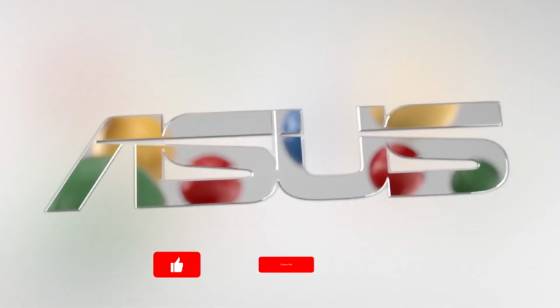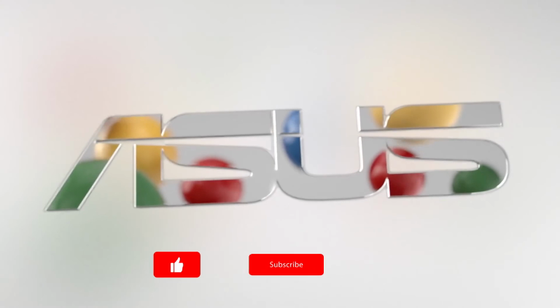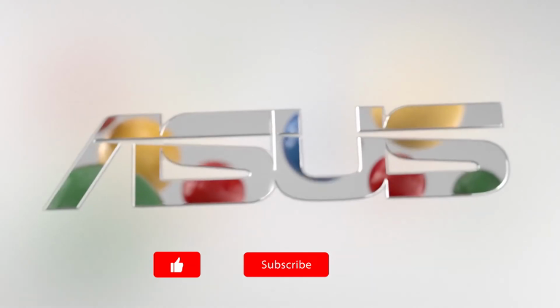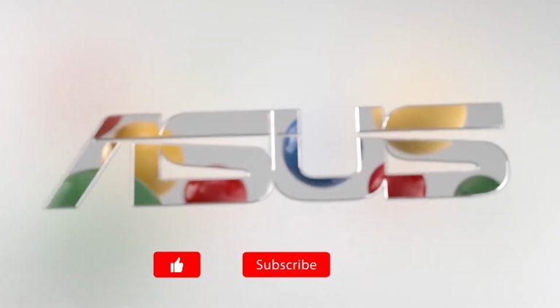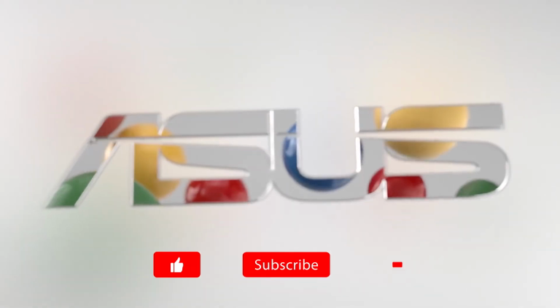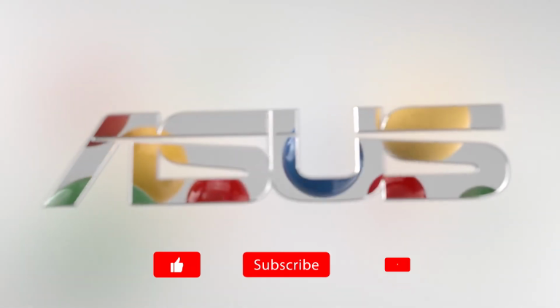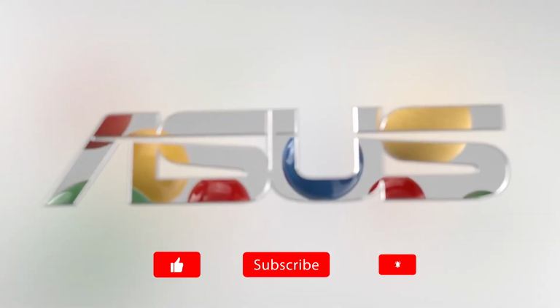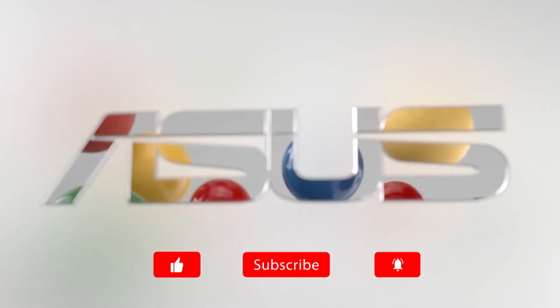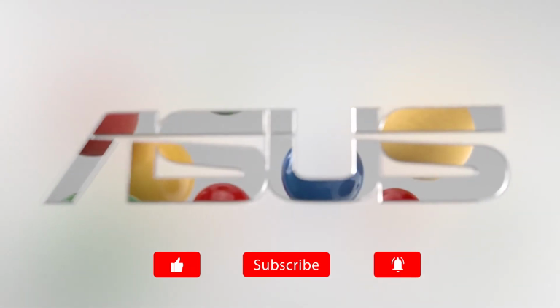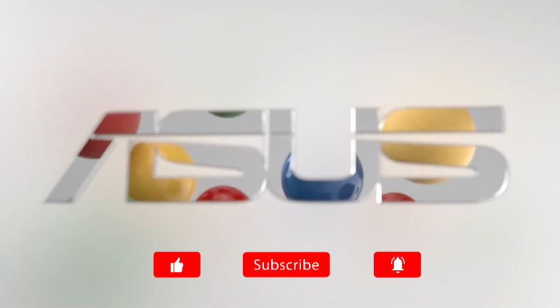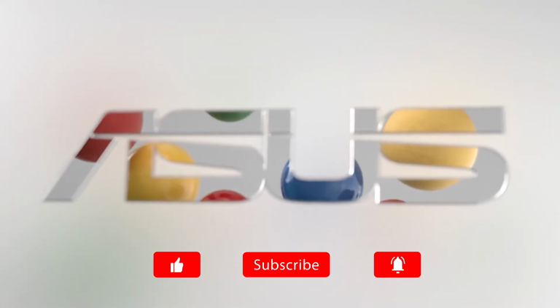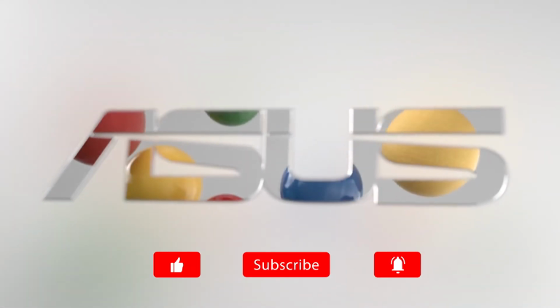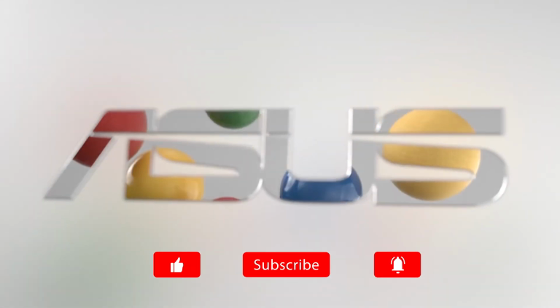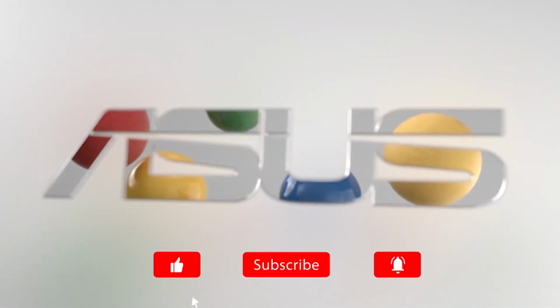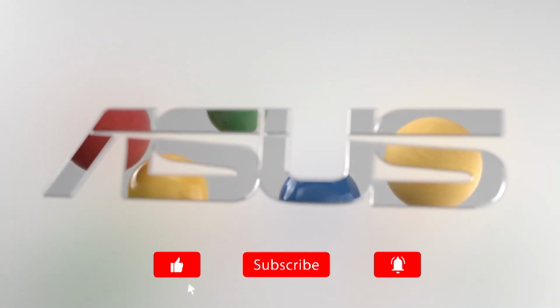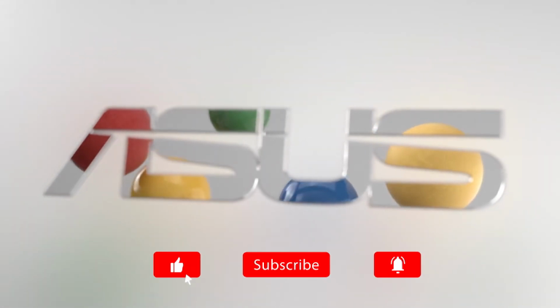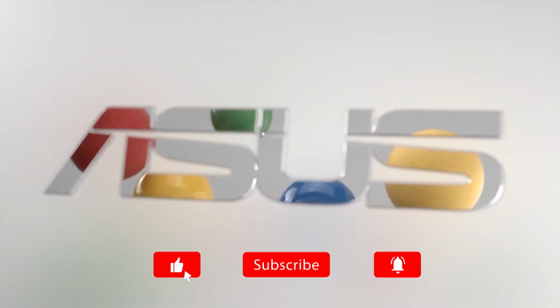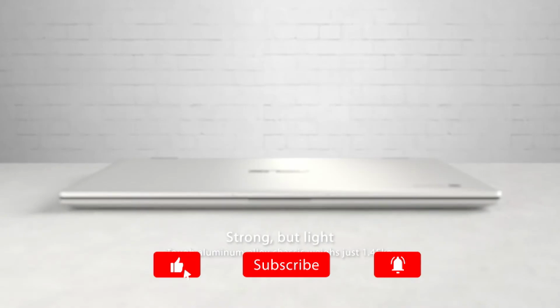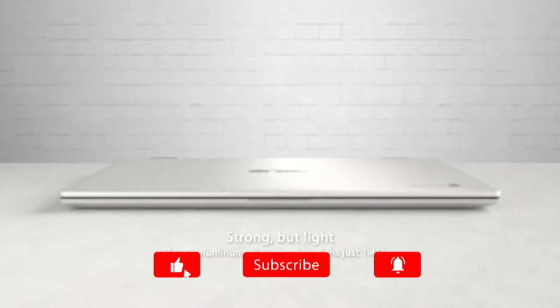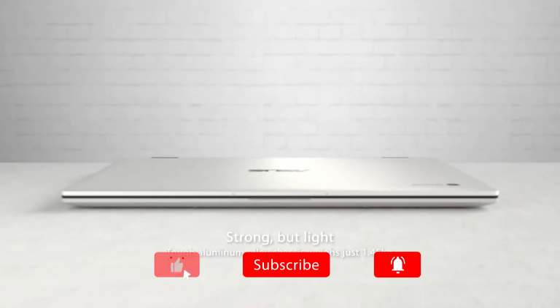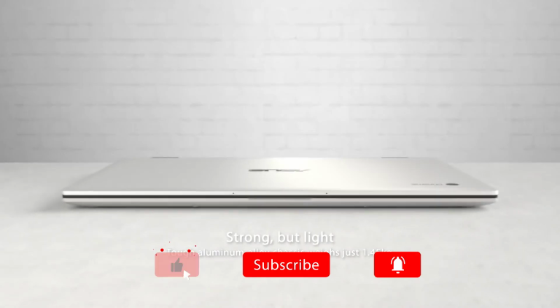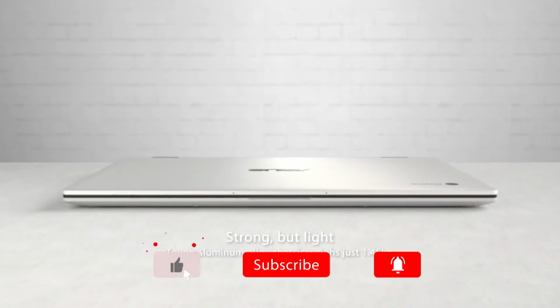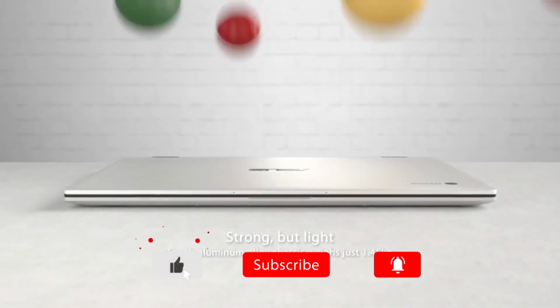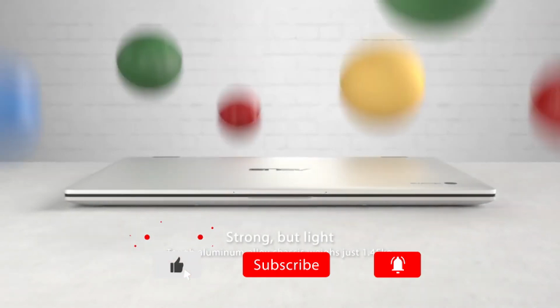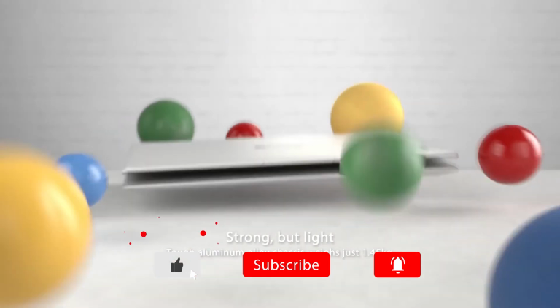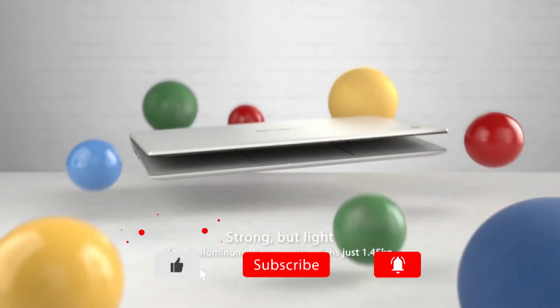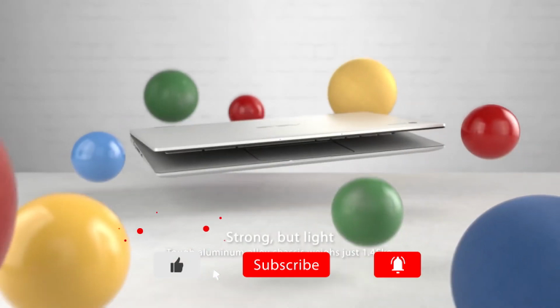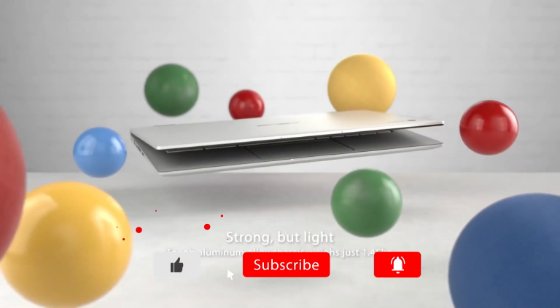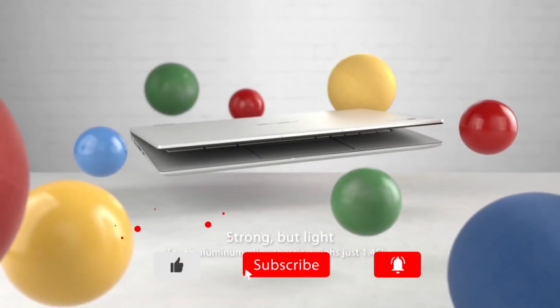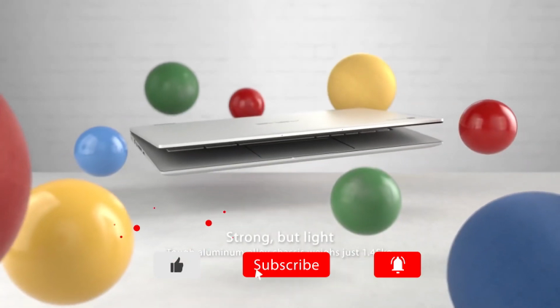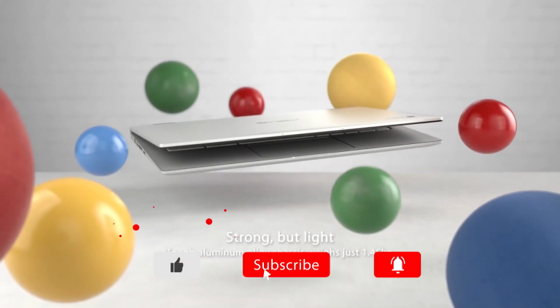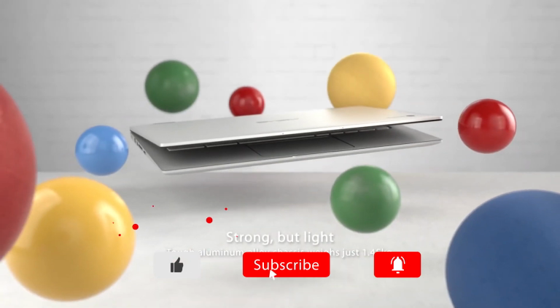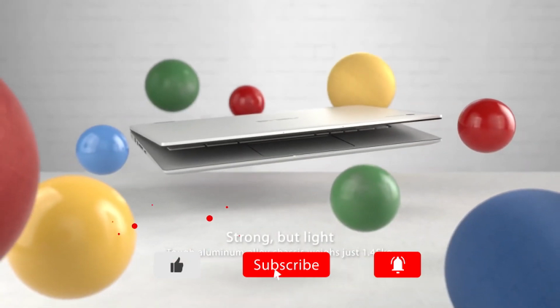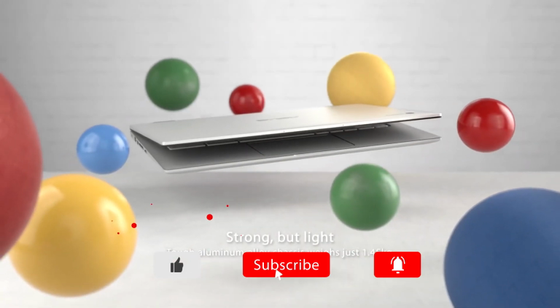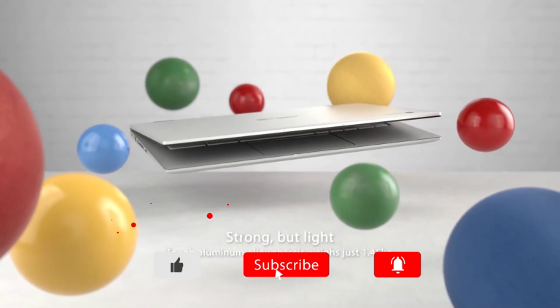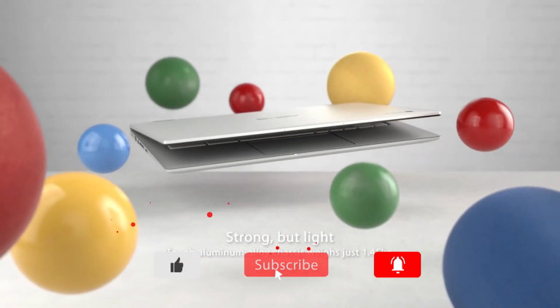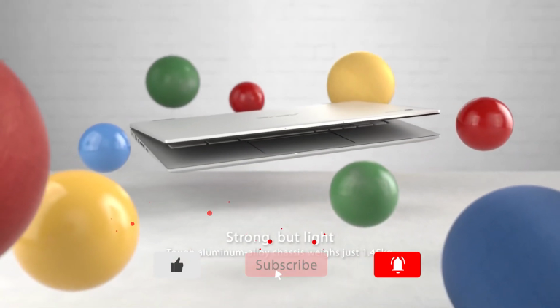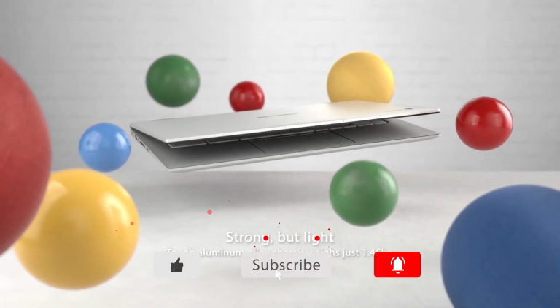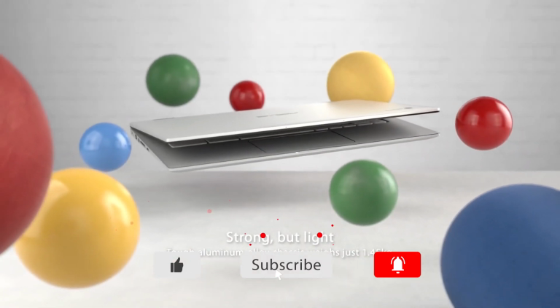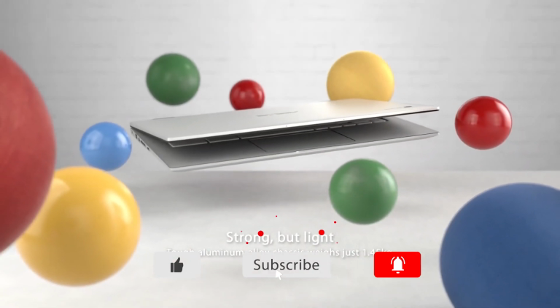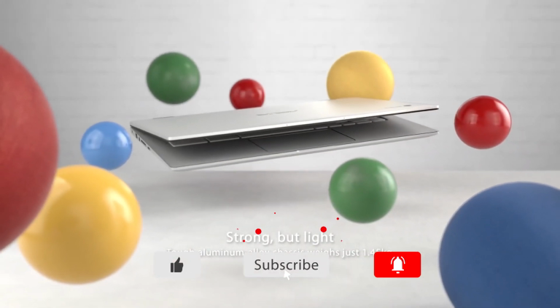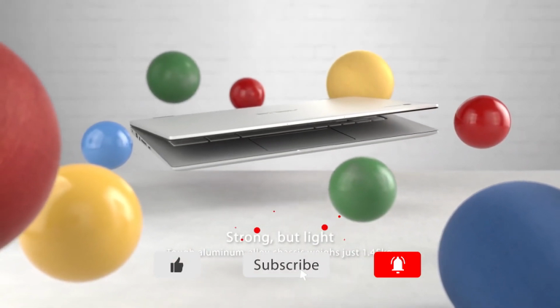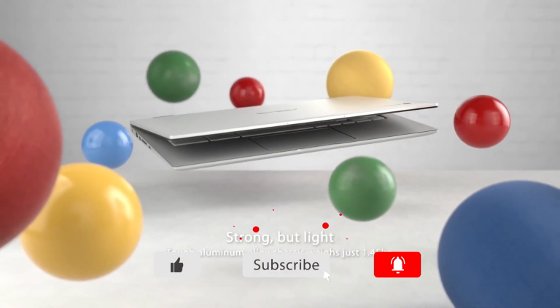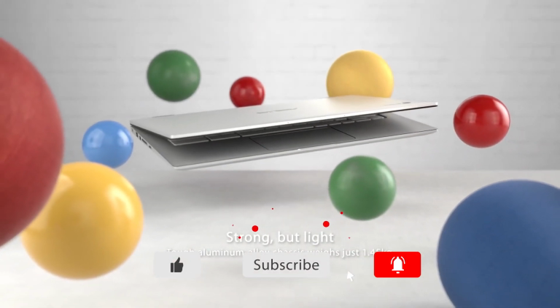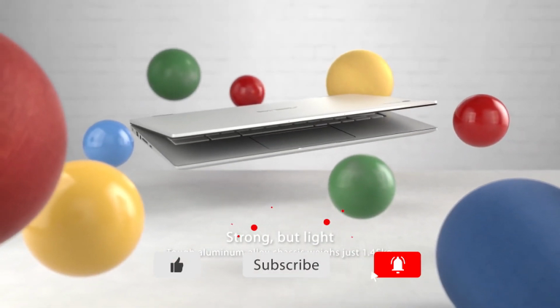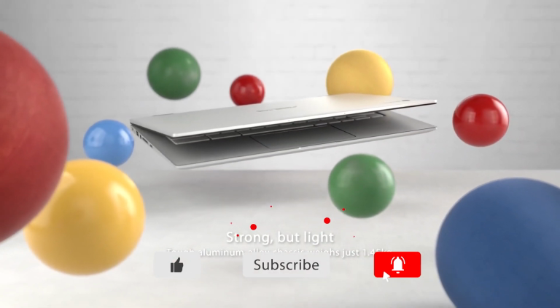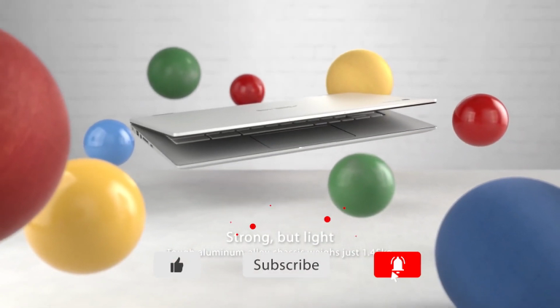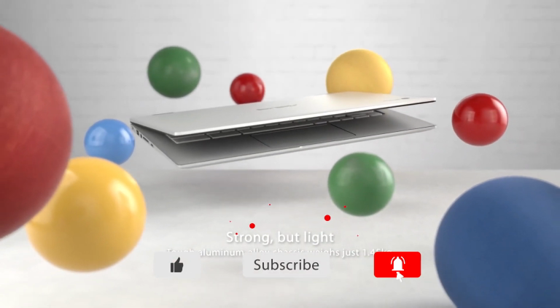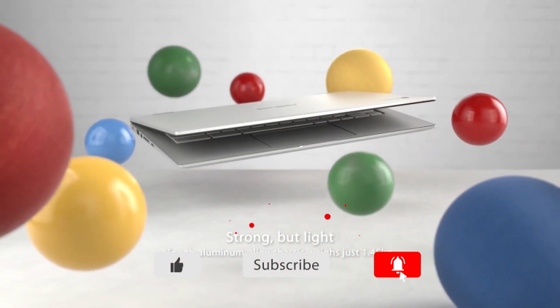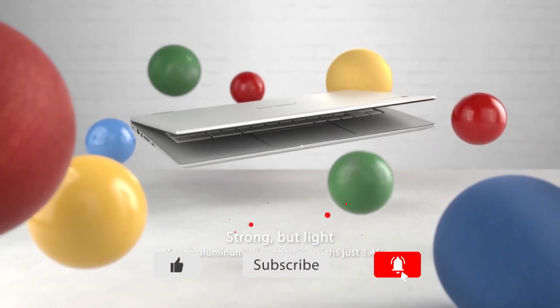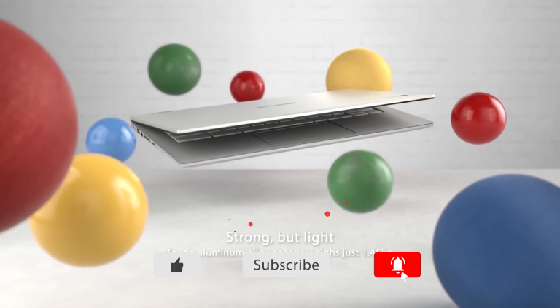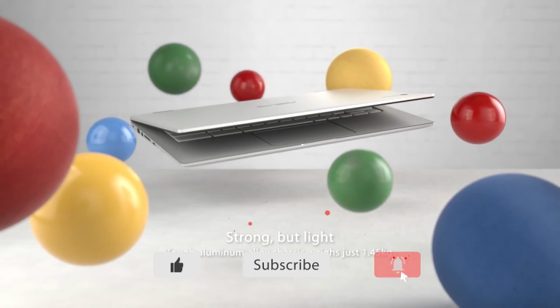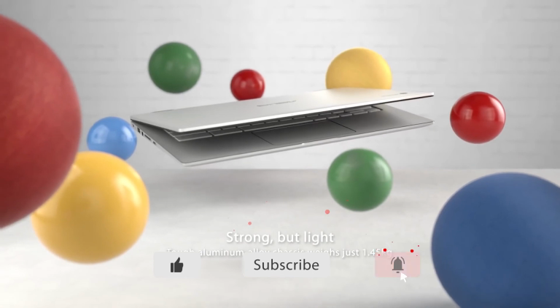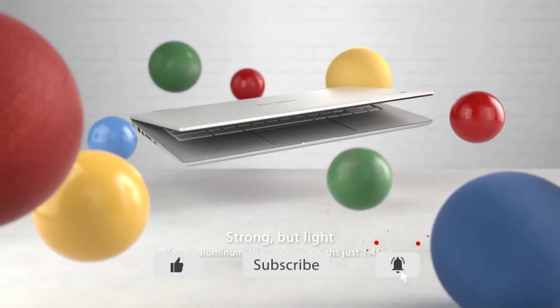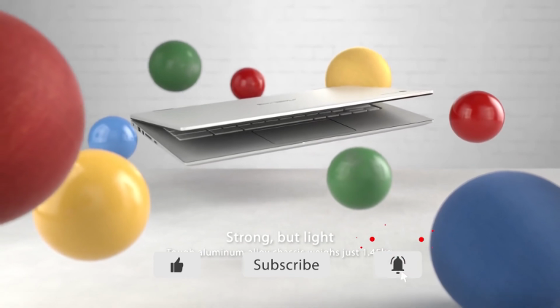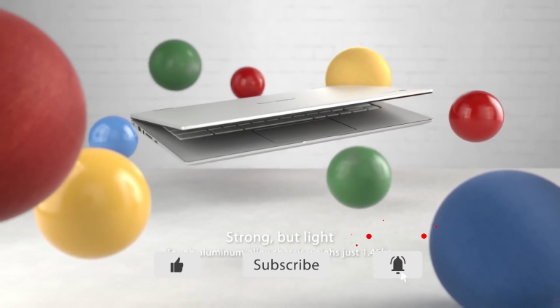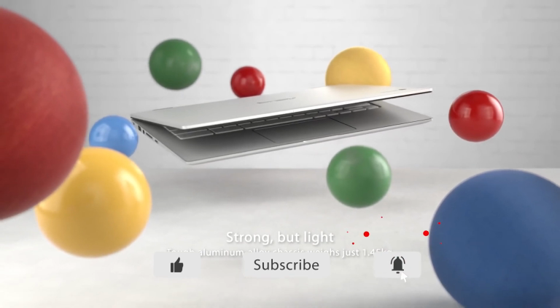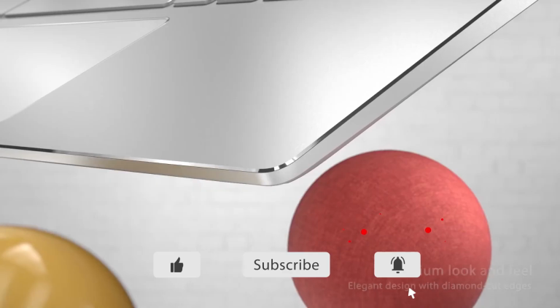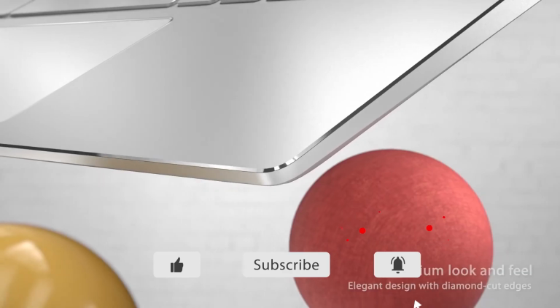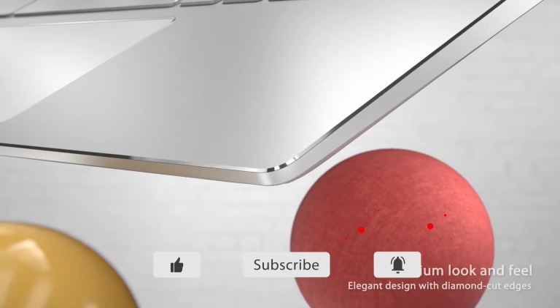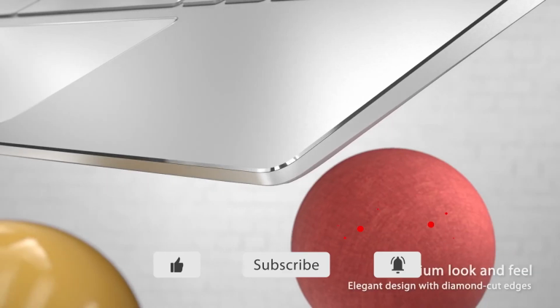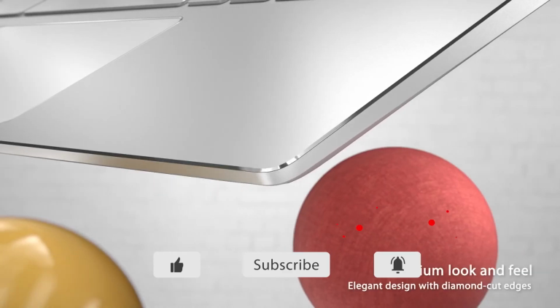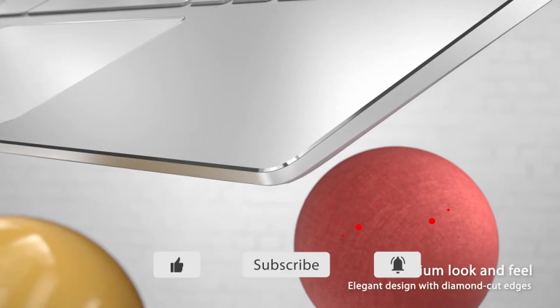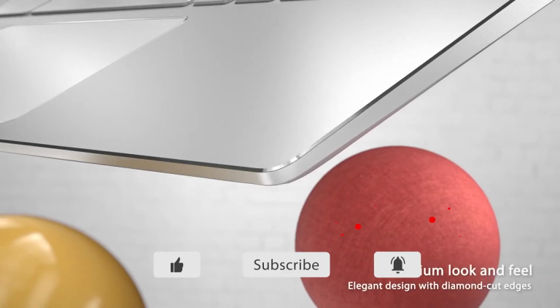Thank you for watching. If you liked this video, please click the like and subscribe button. If you have any questions or comments, please leave them in the comment section below.